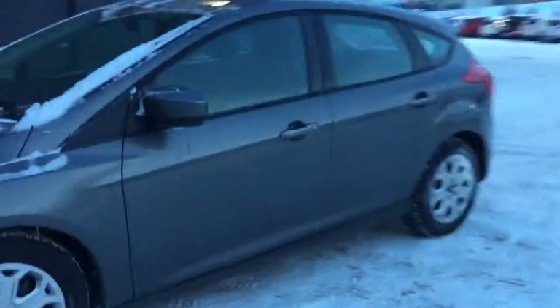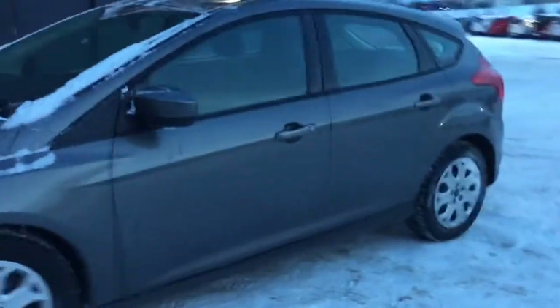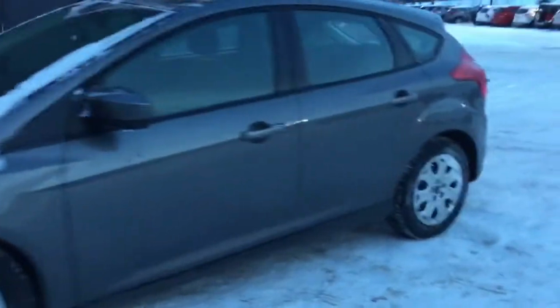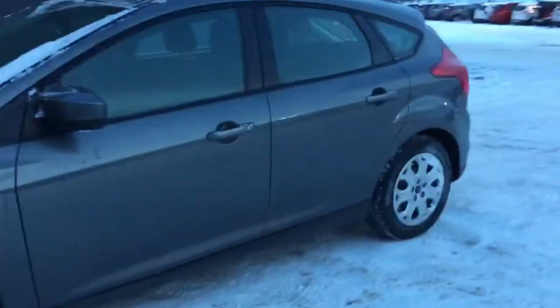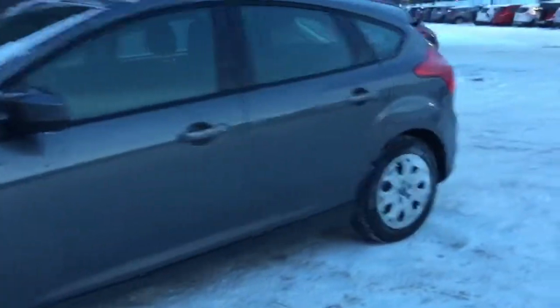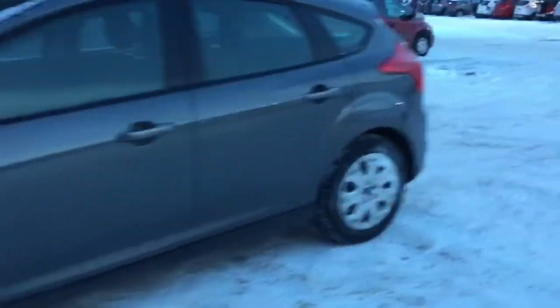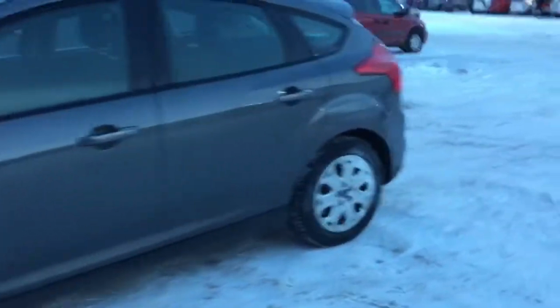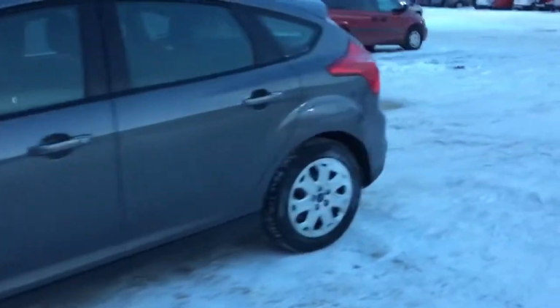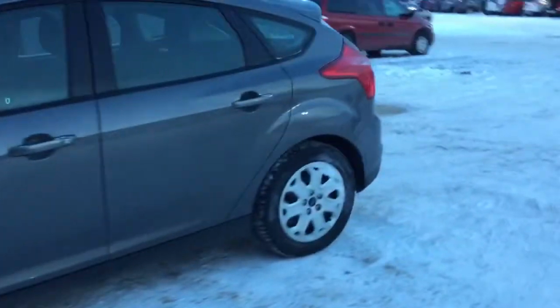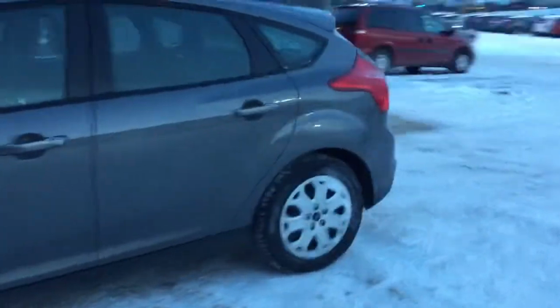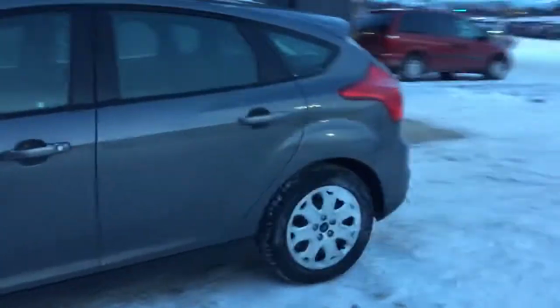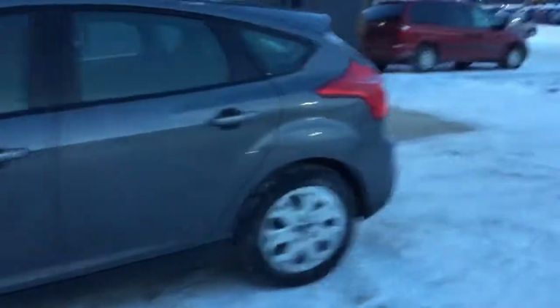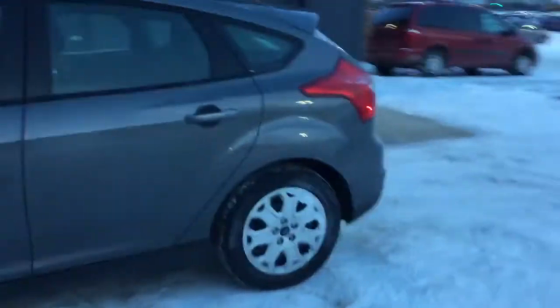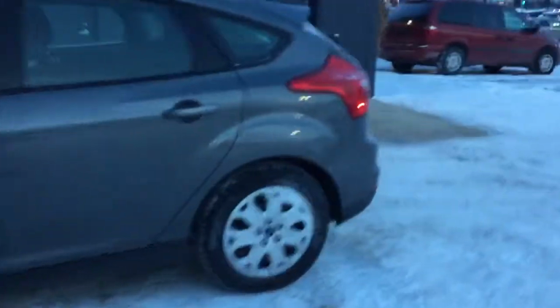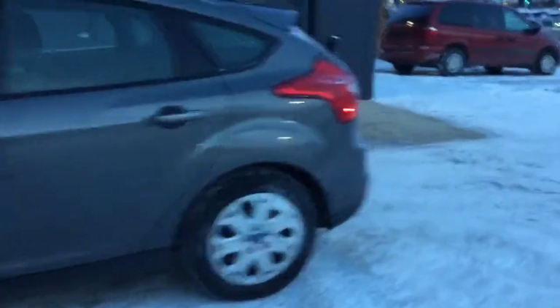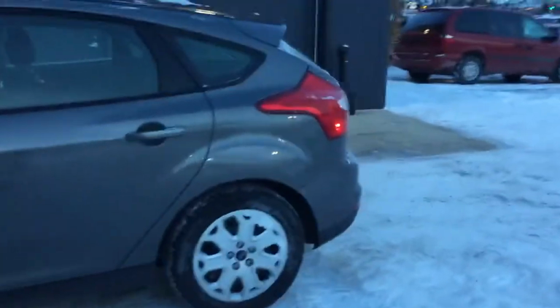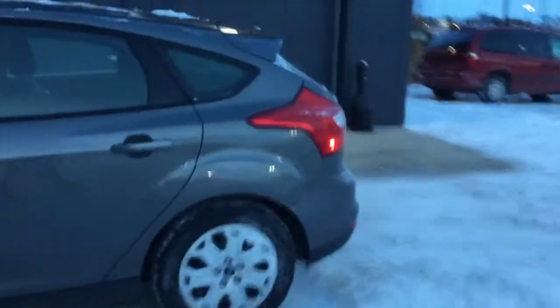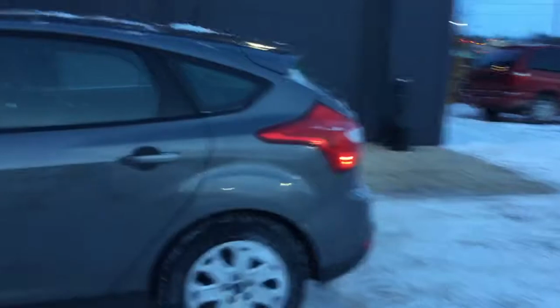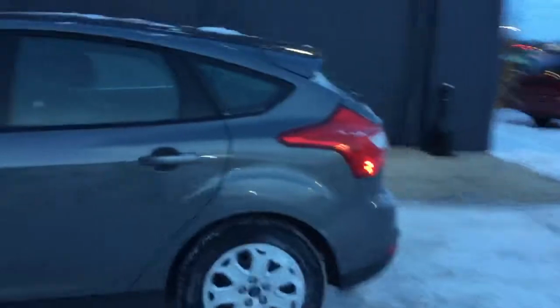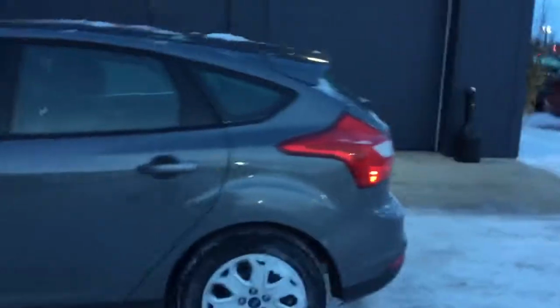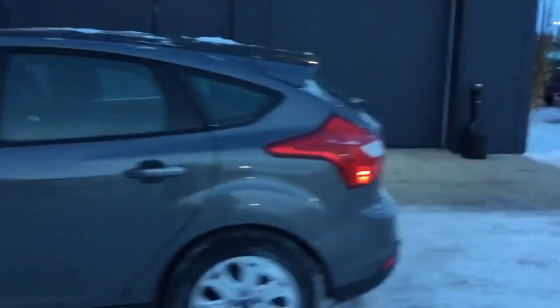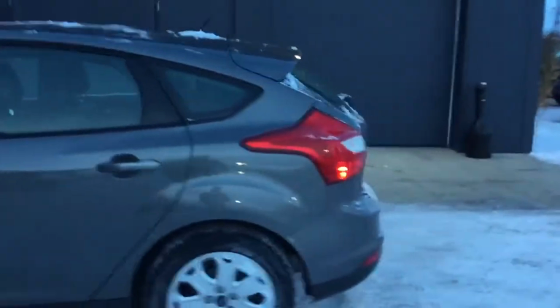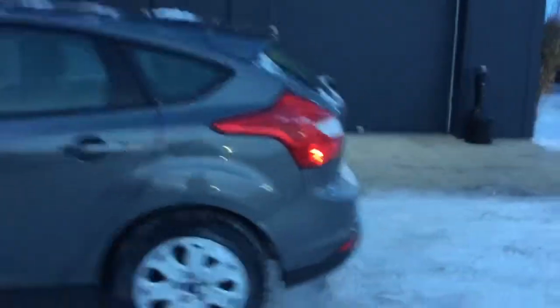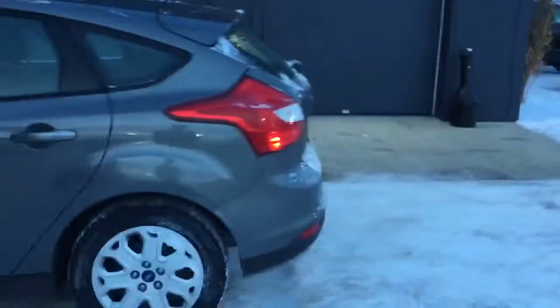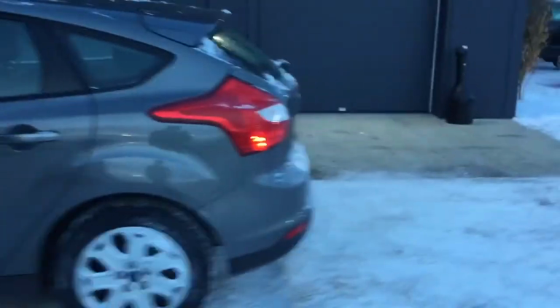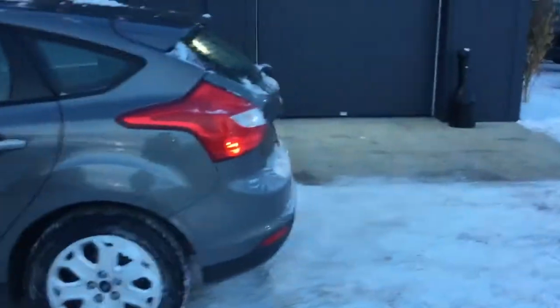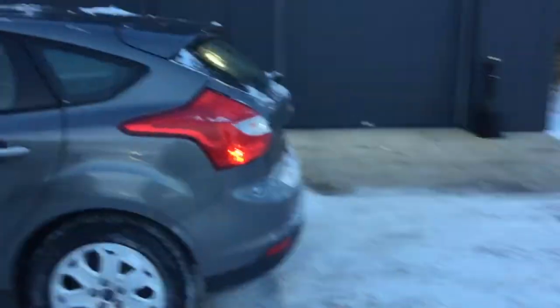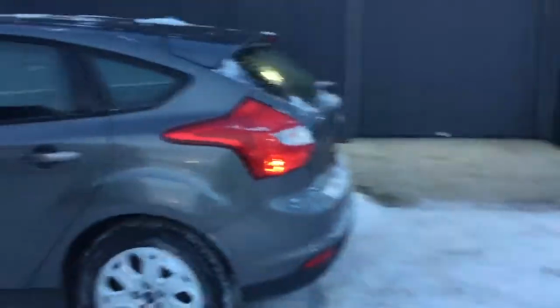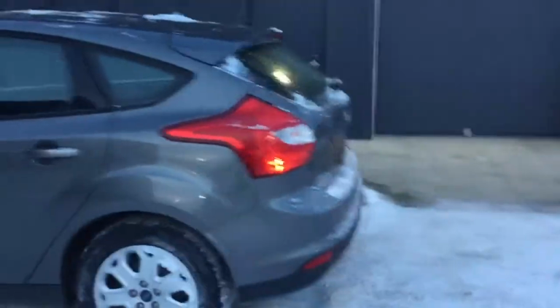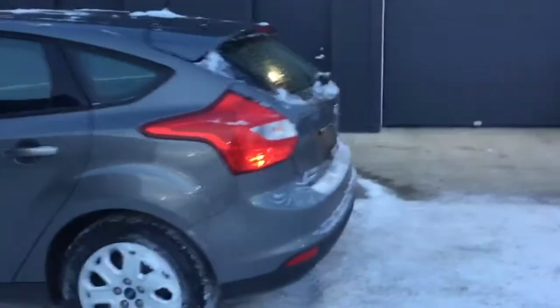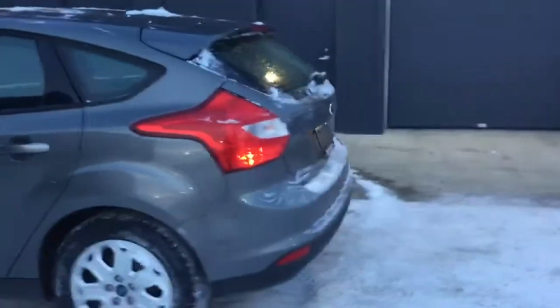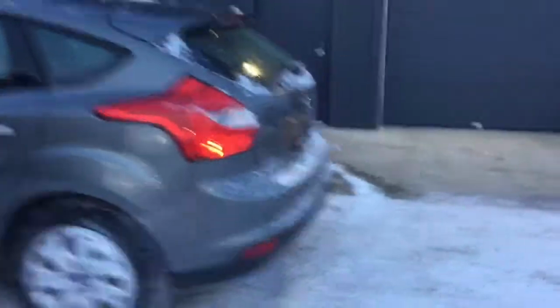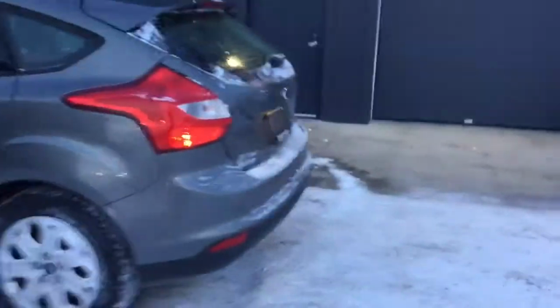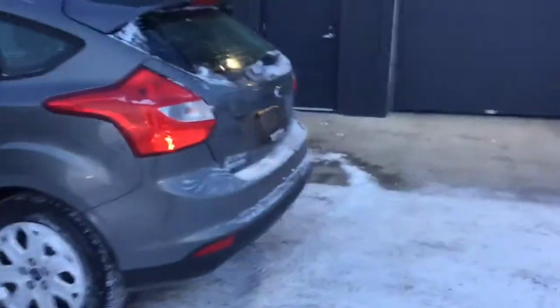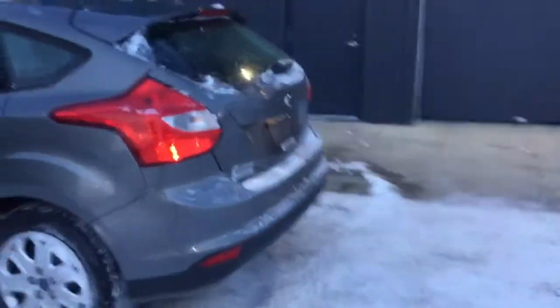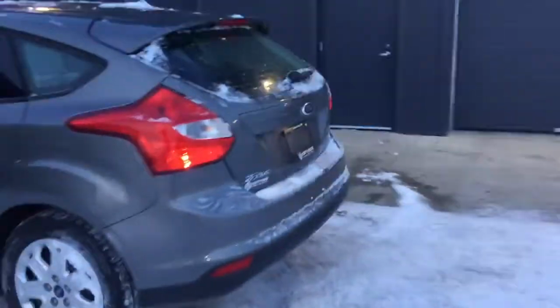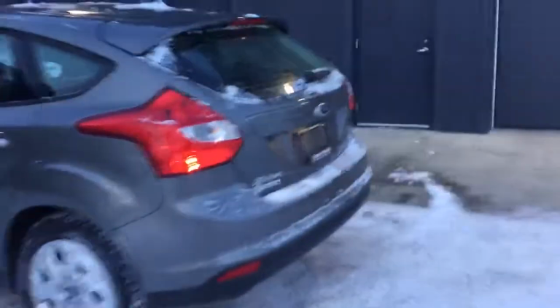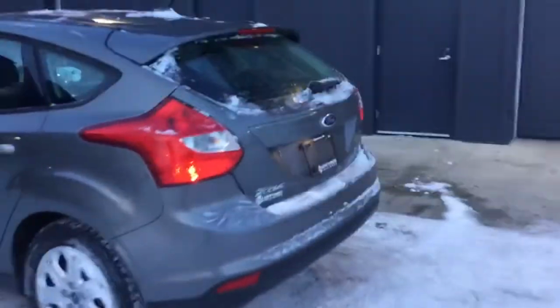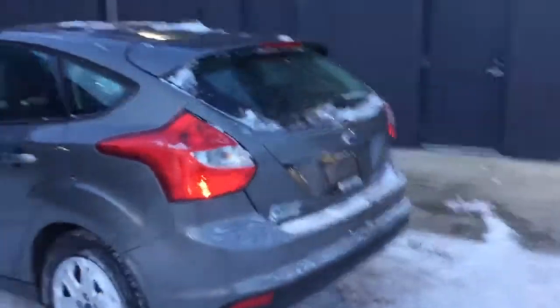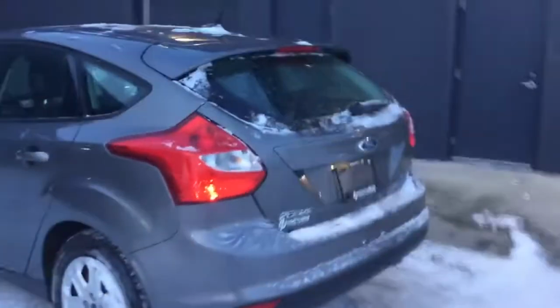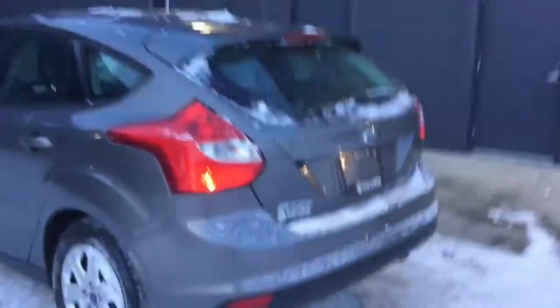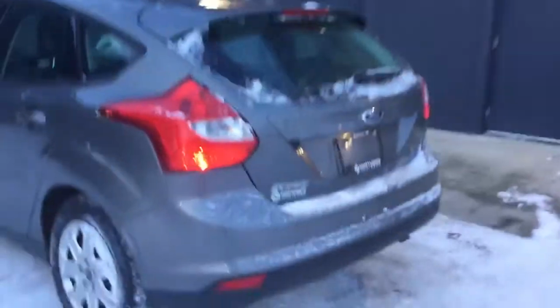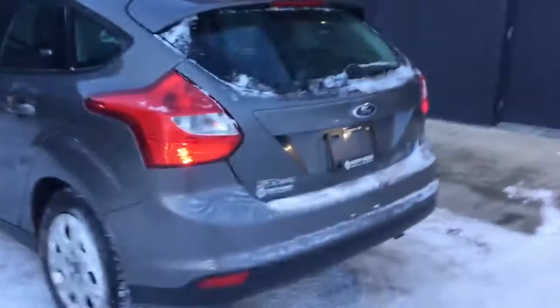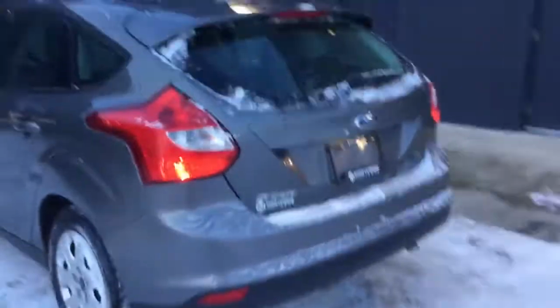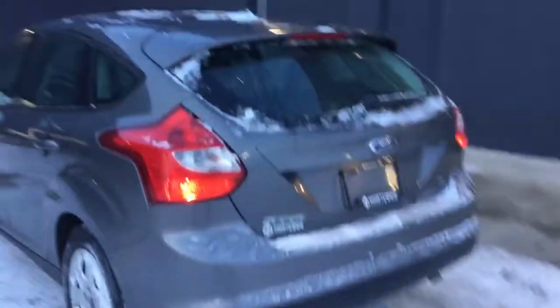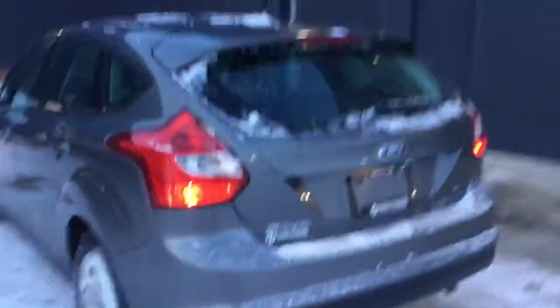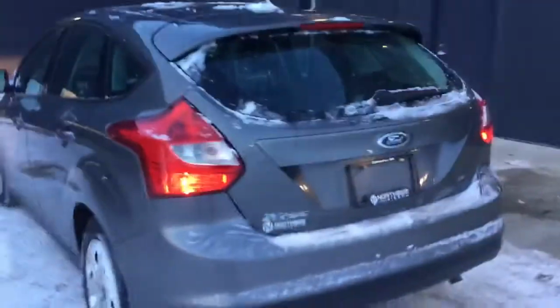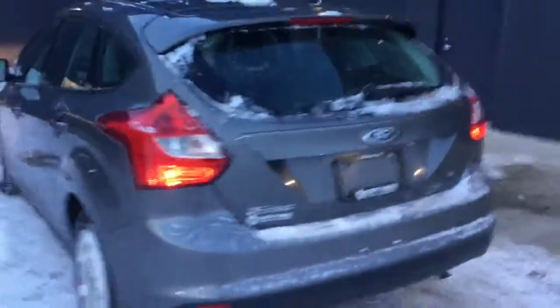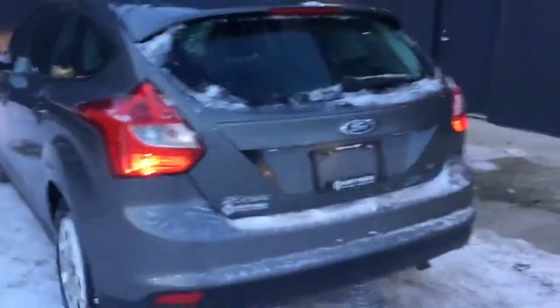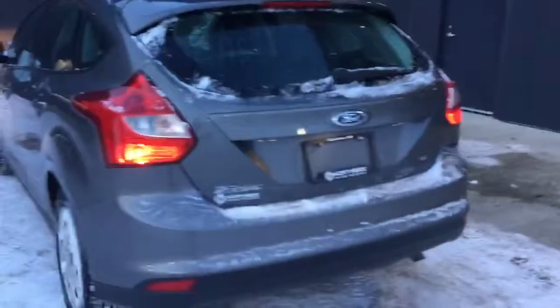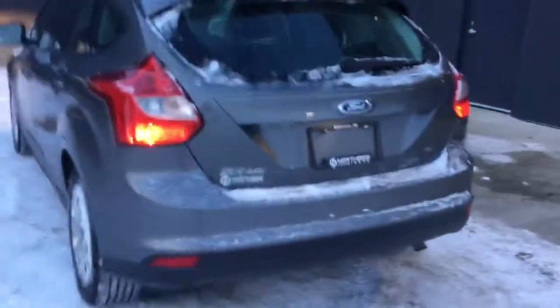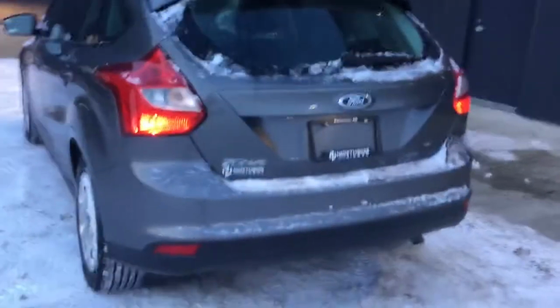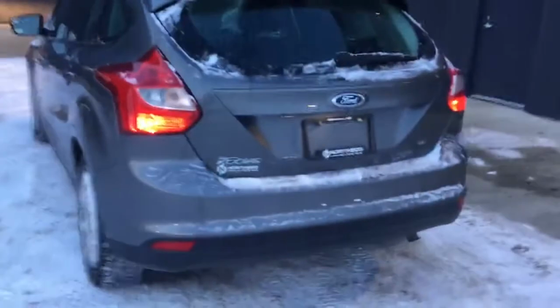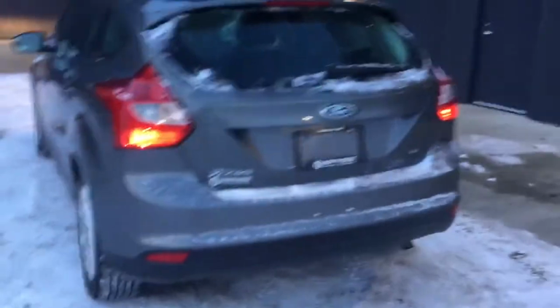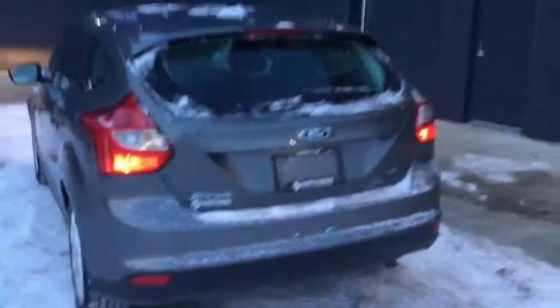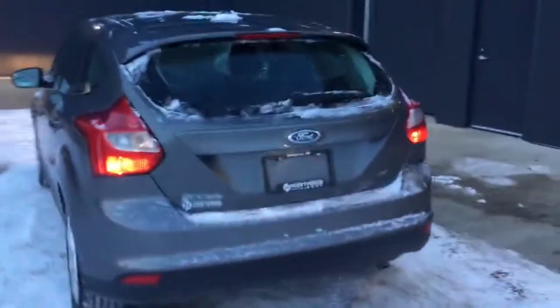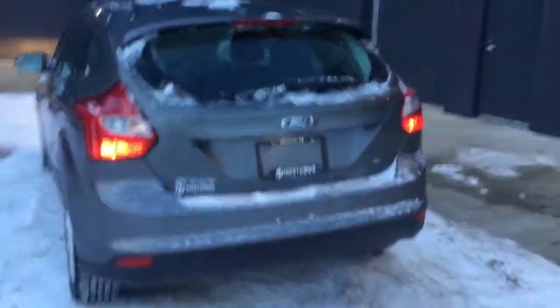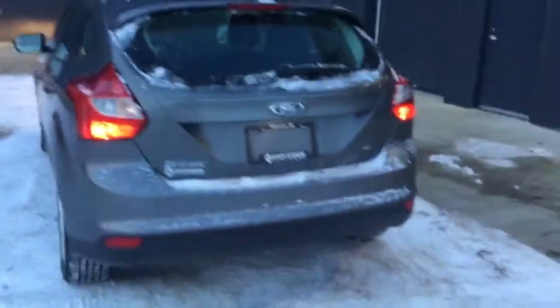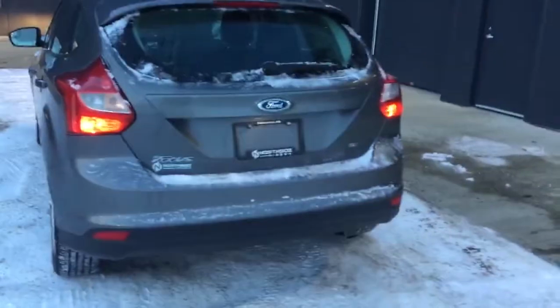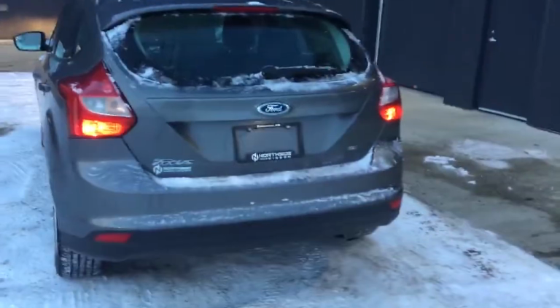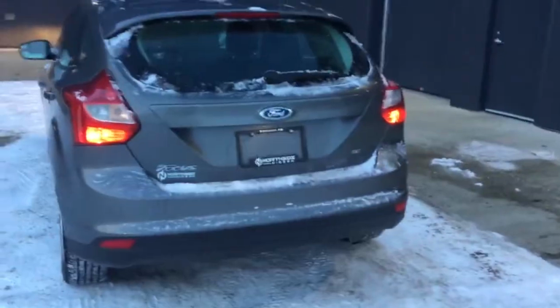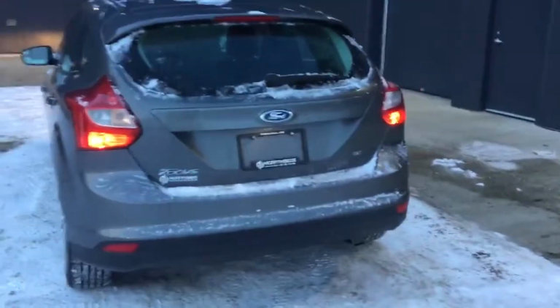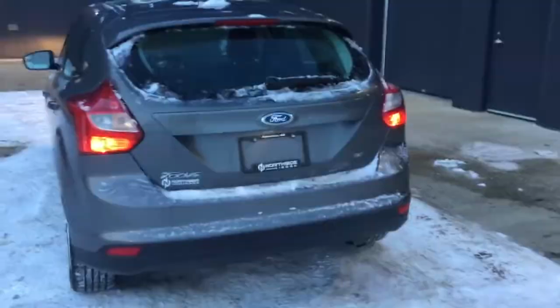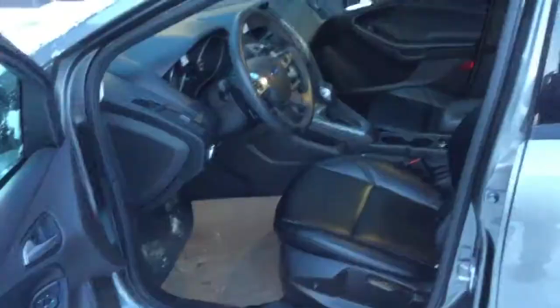Taking you around to the back here, the vehicle is a hatchback, so you do get that extra storage room in the rear.